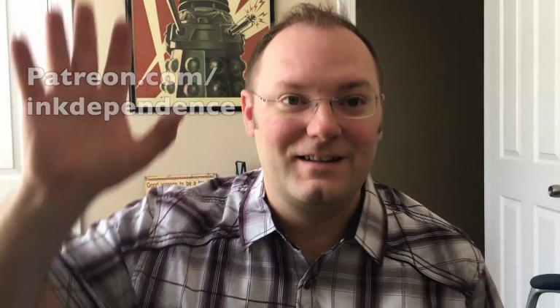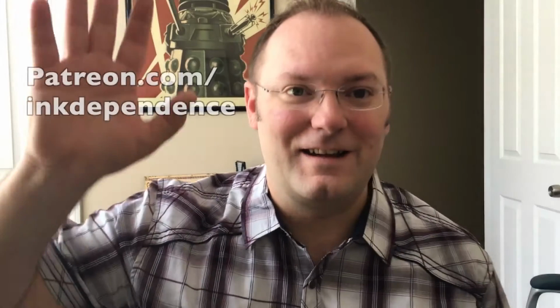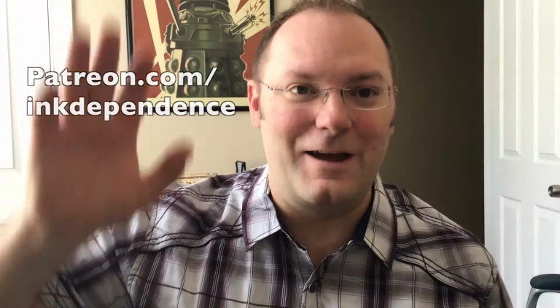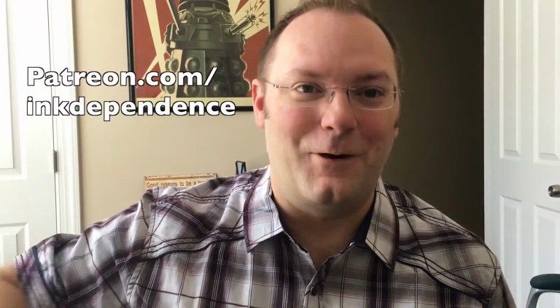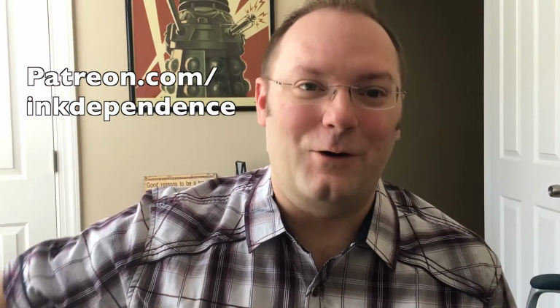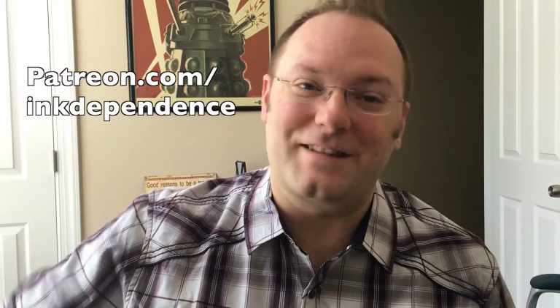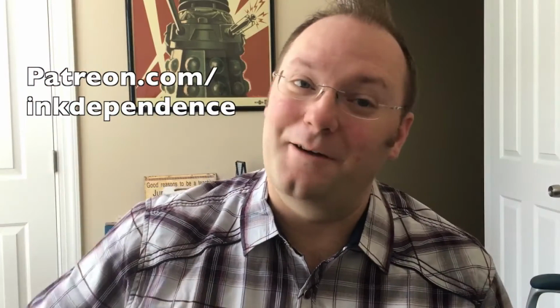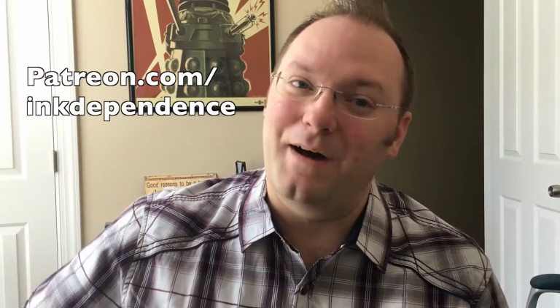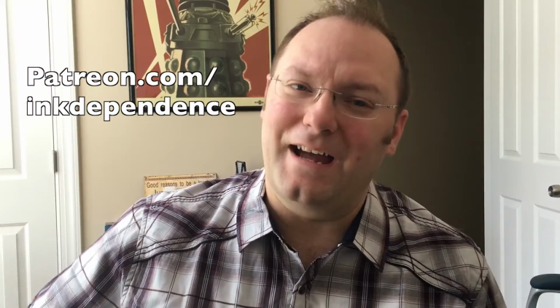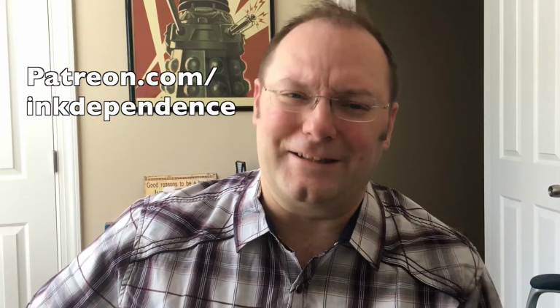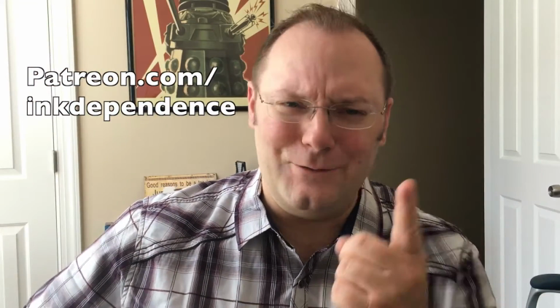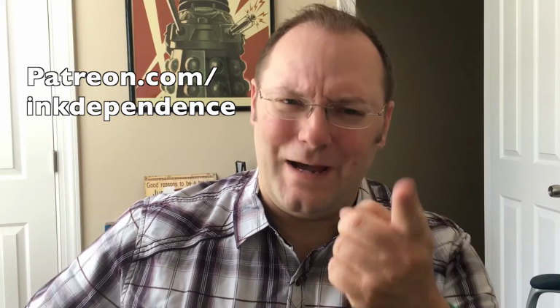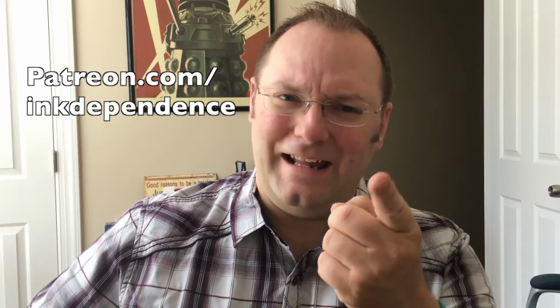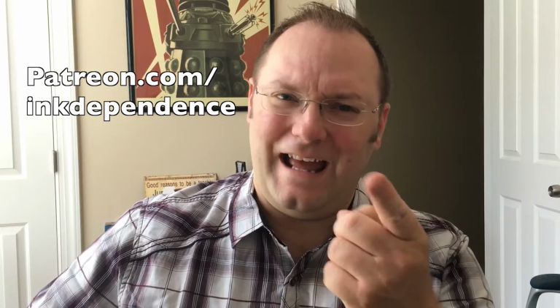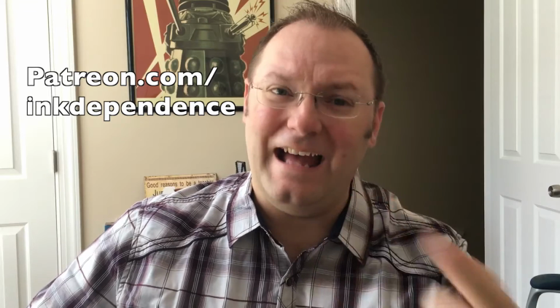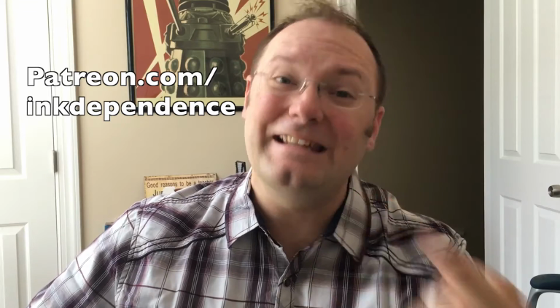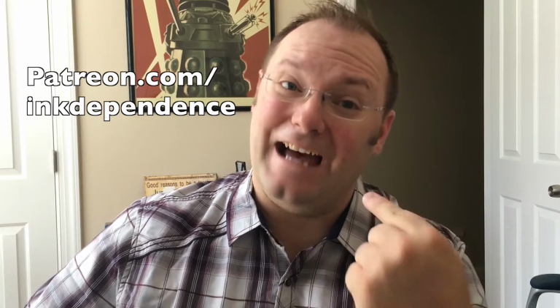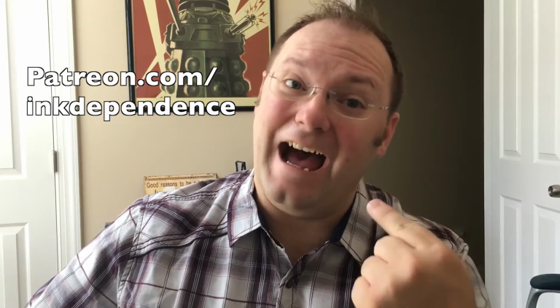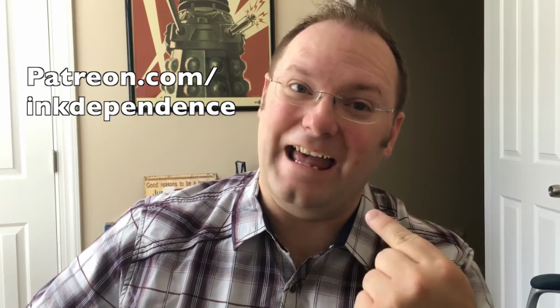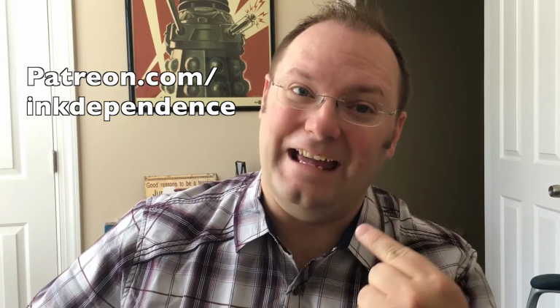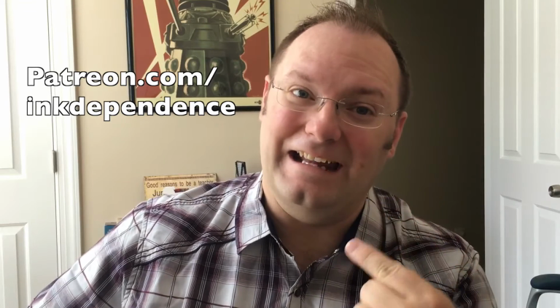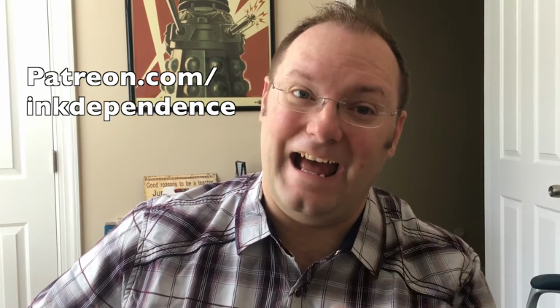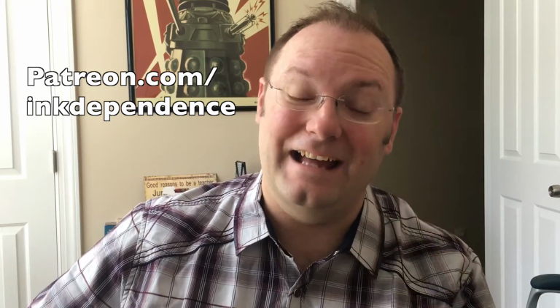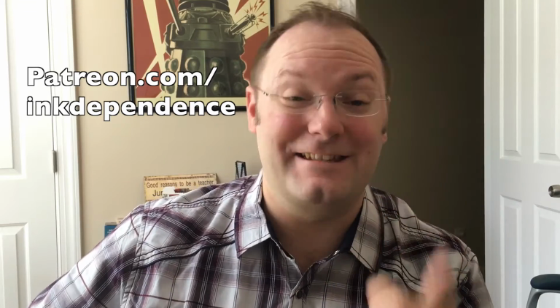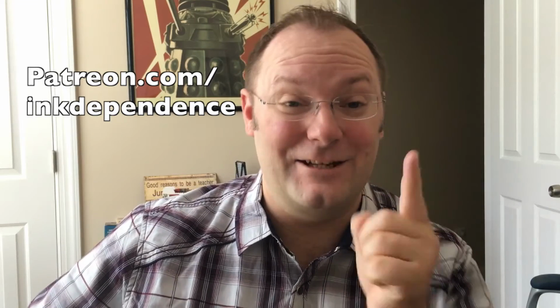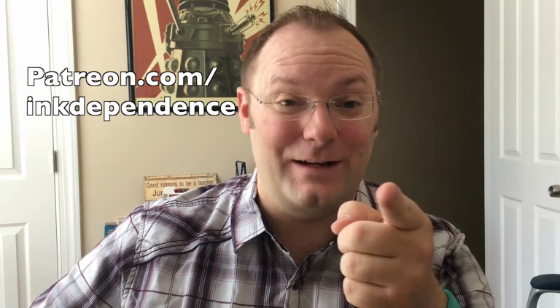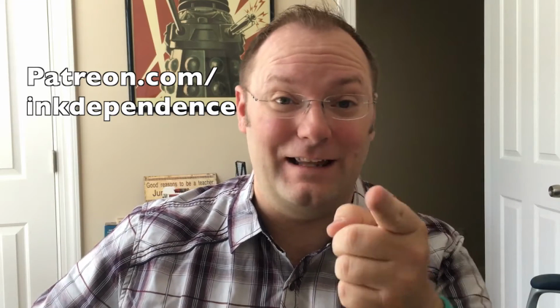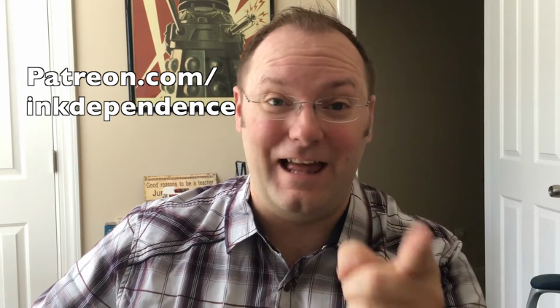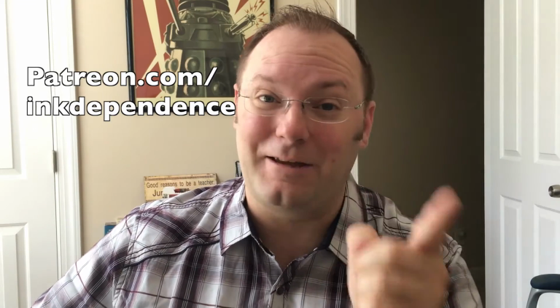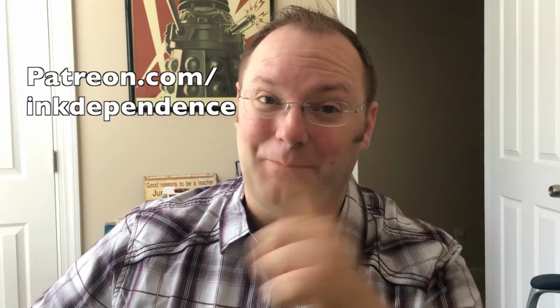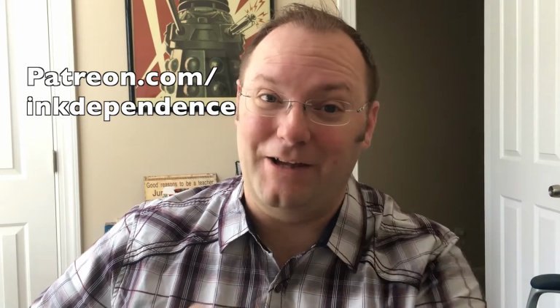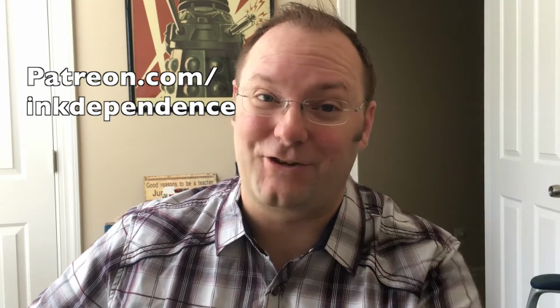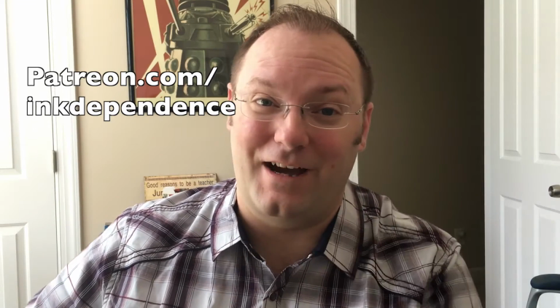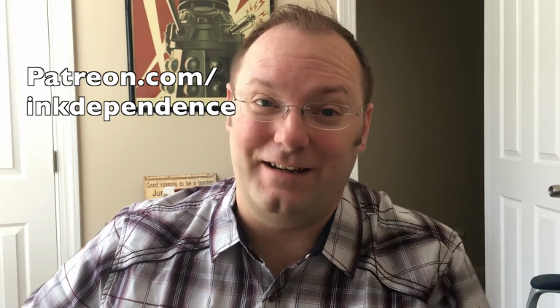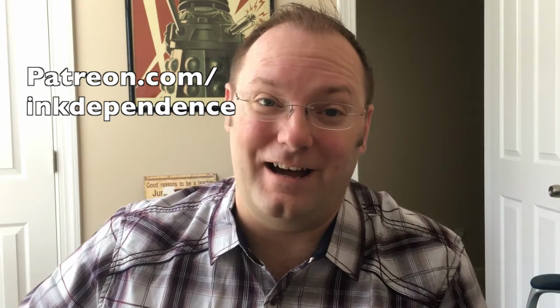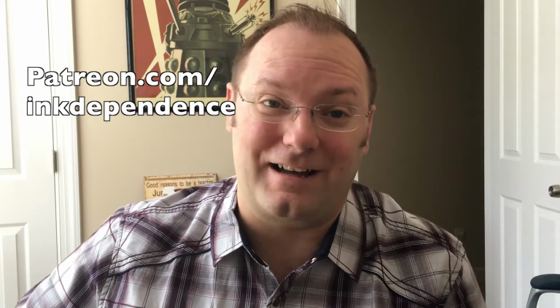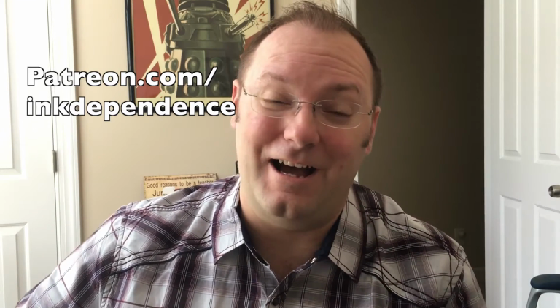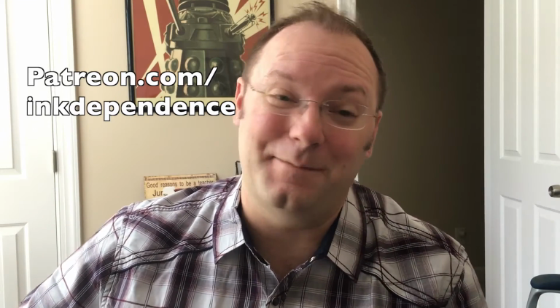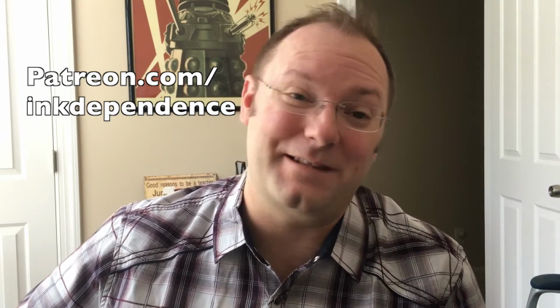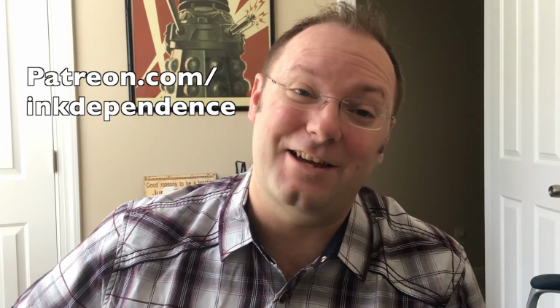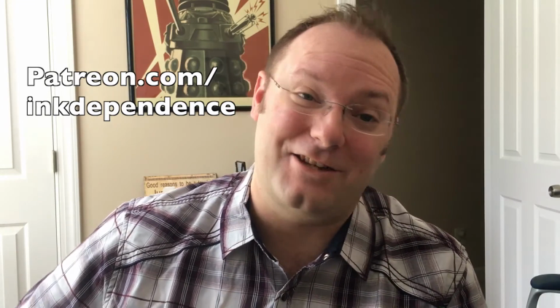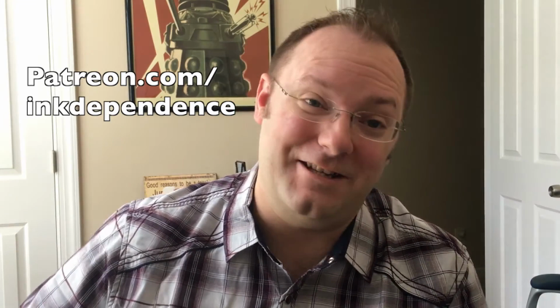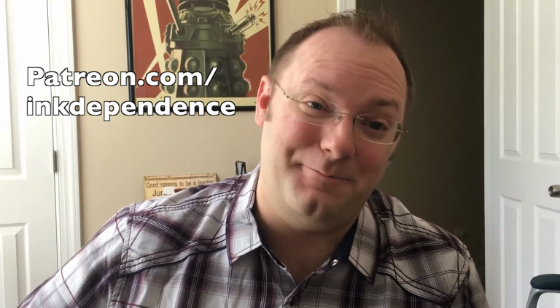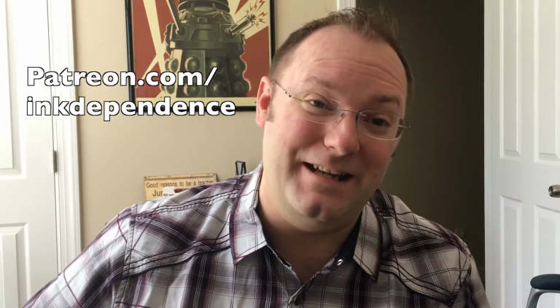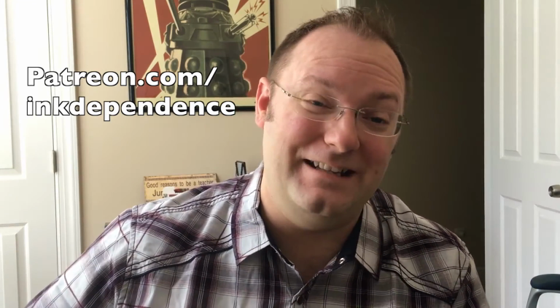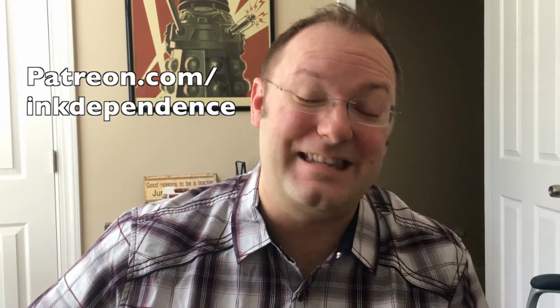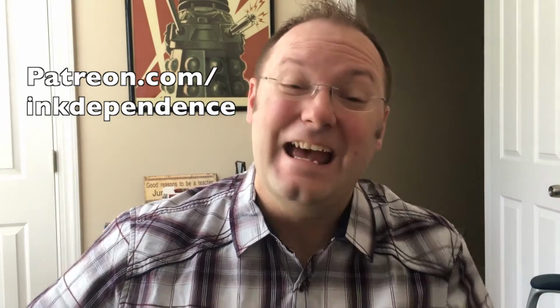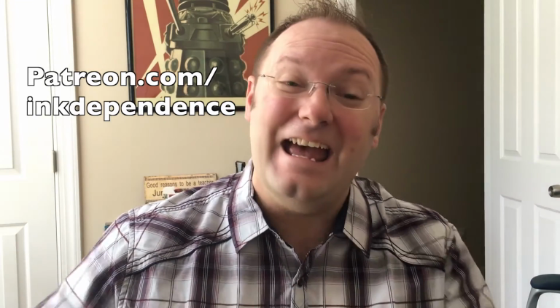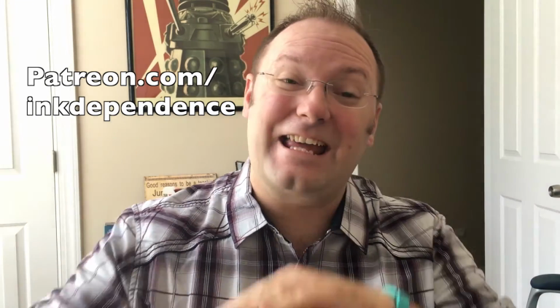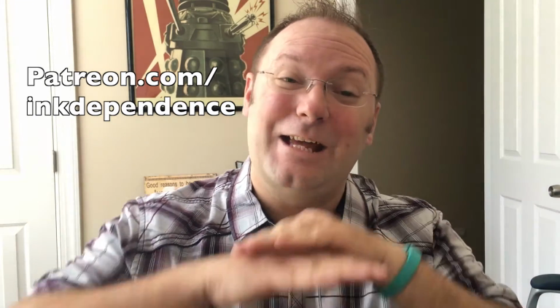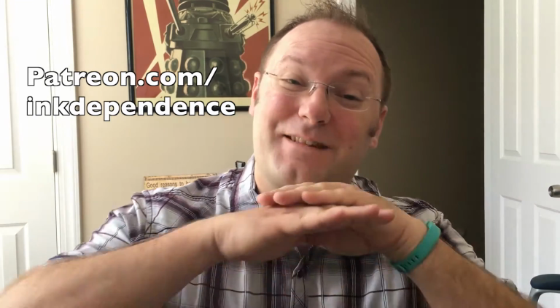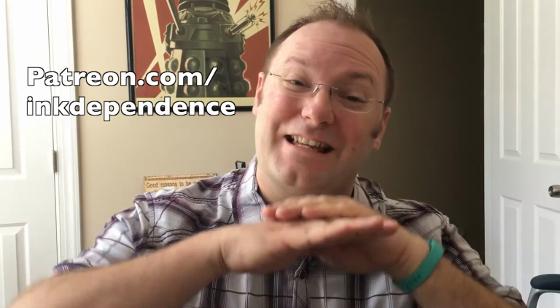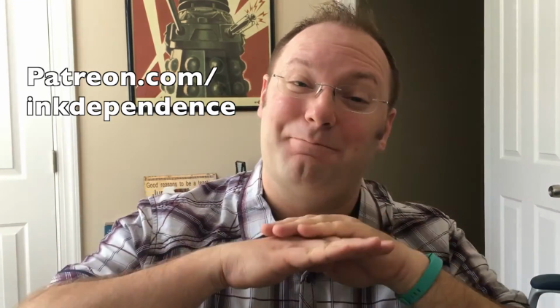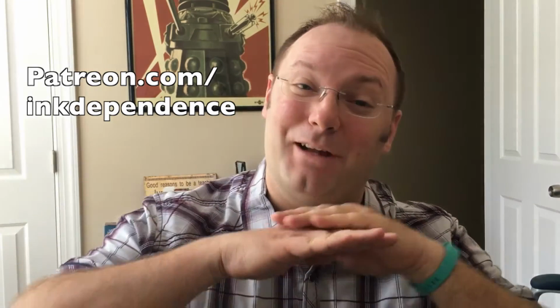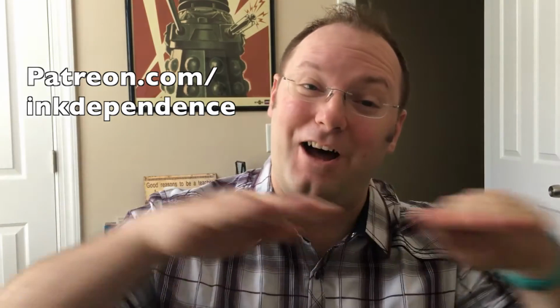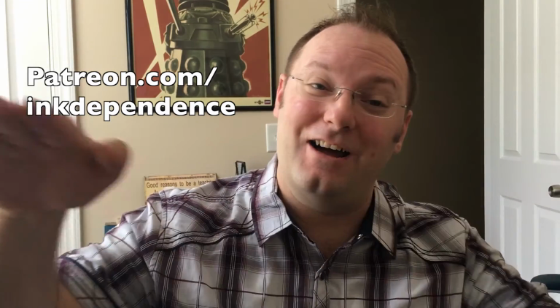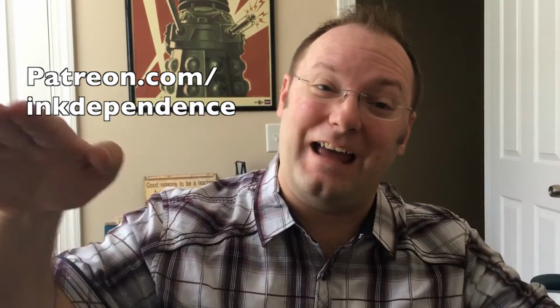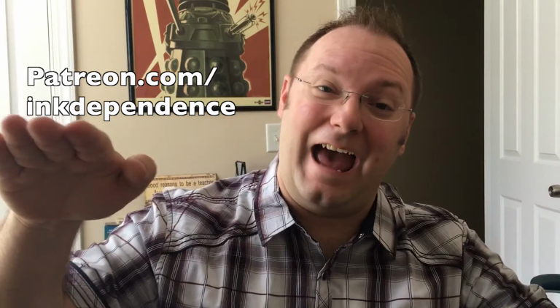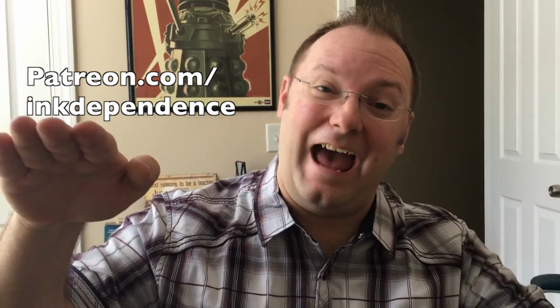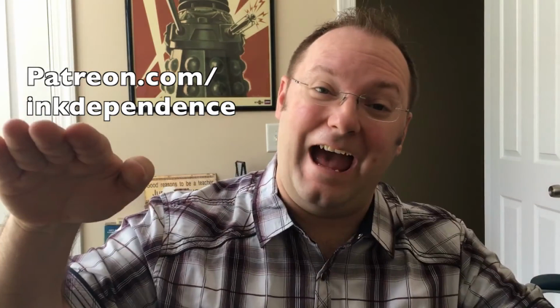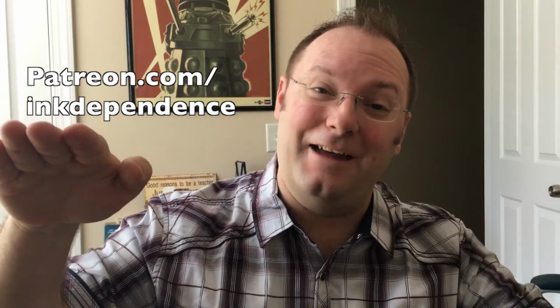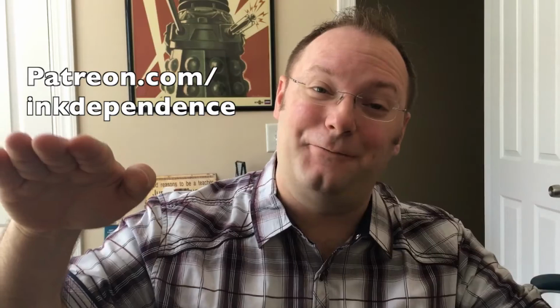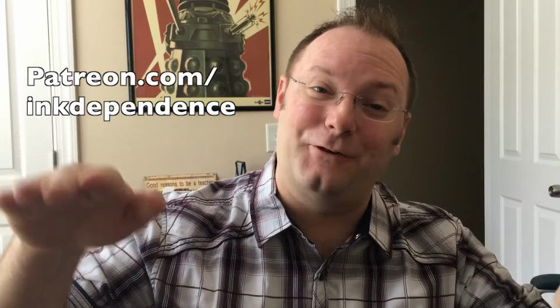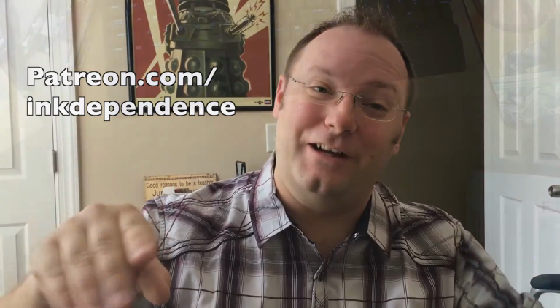Hey folks, I'm Mike. Do you hate ads? I hate ads. You know what I like? Patreon.com/inkdependence — it keeps this blog ad-free.